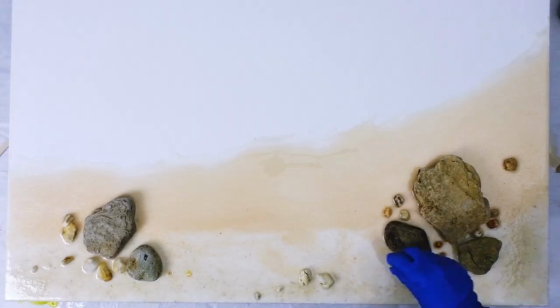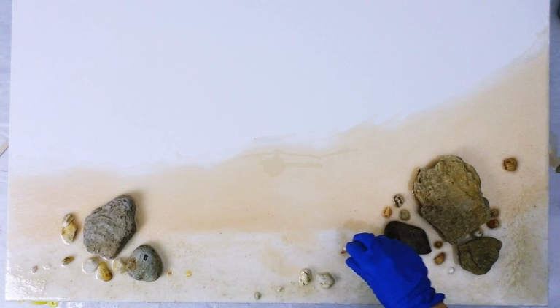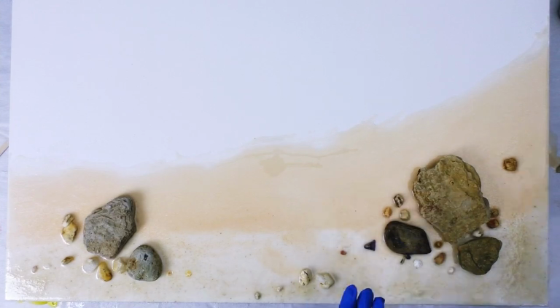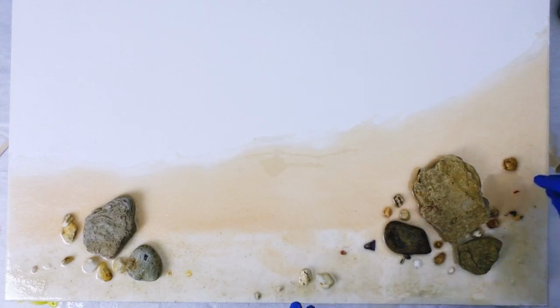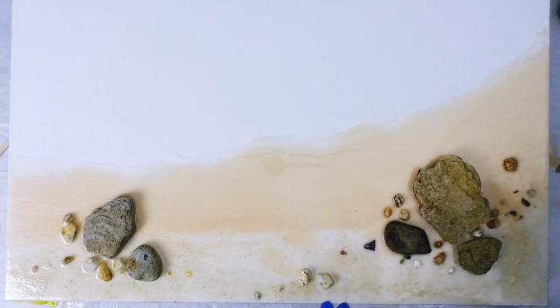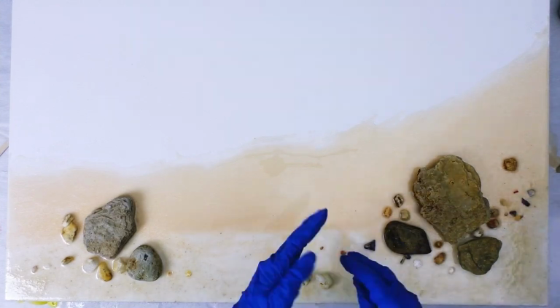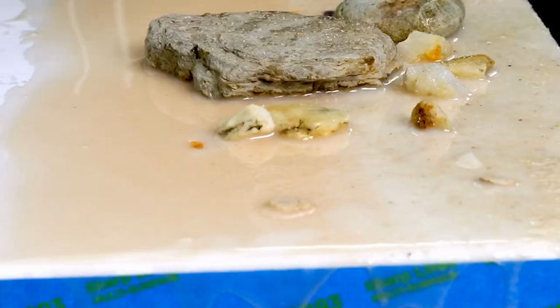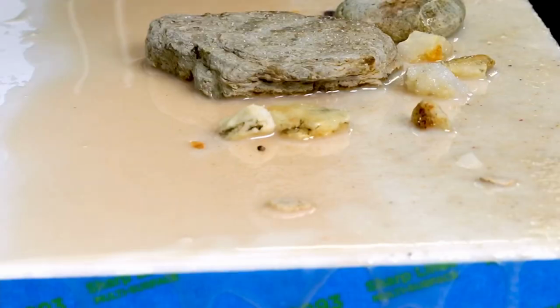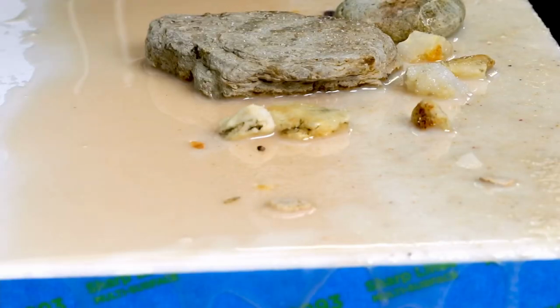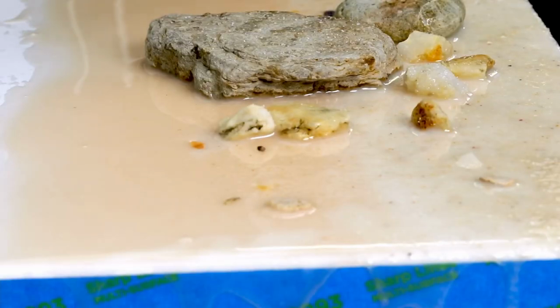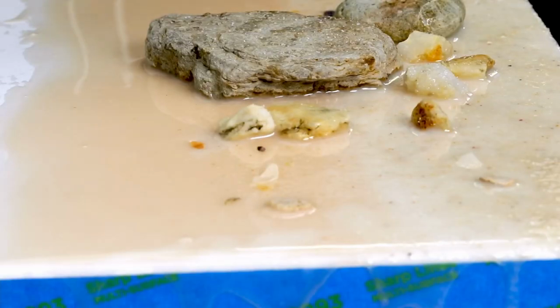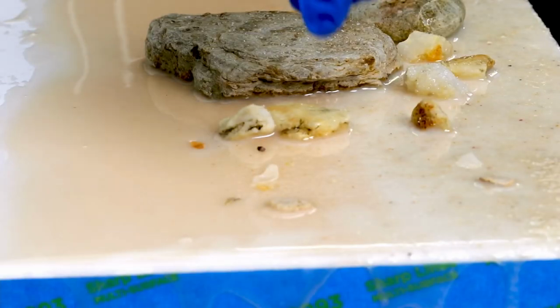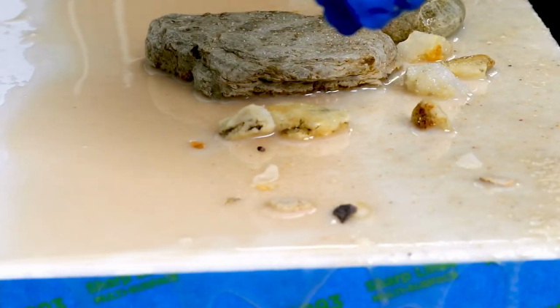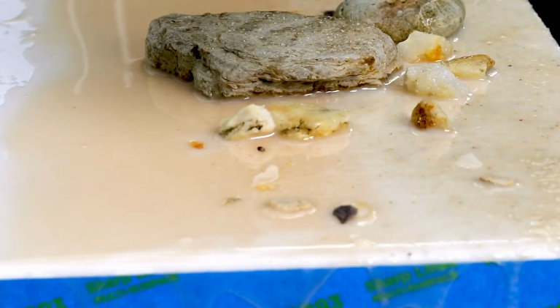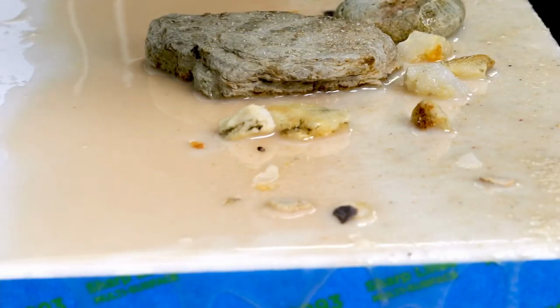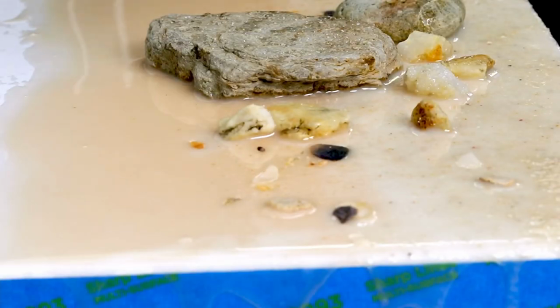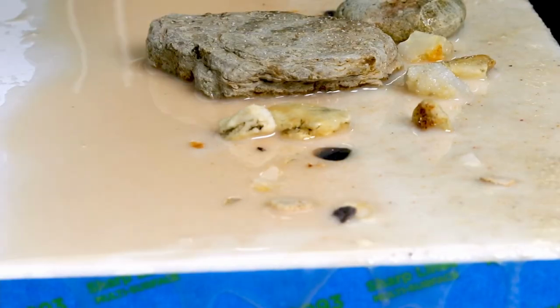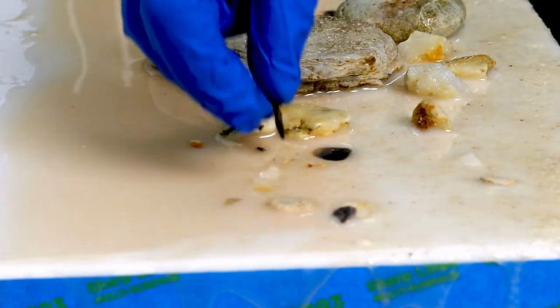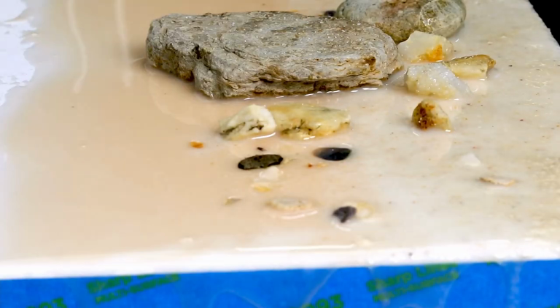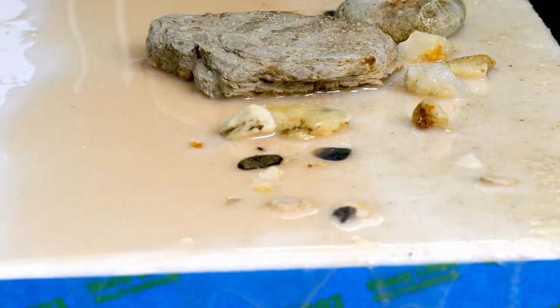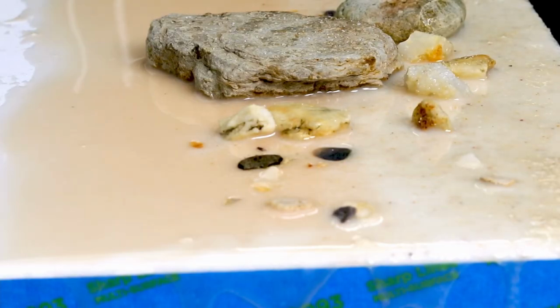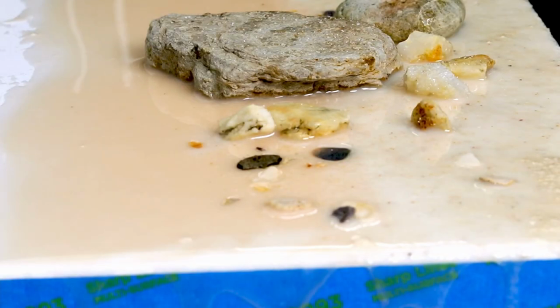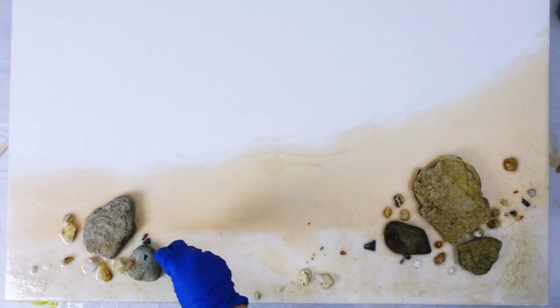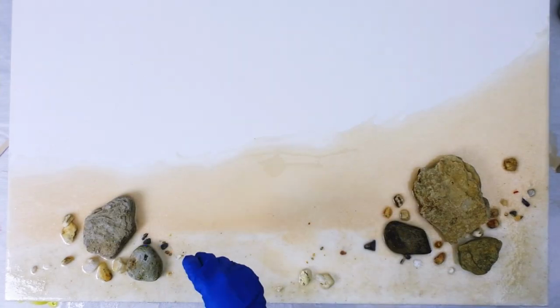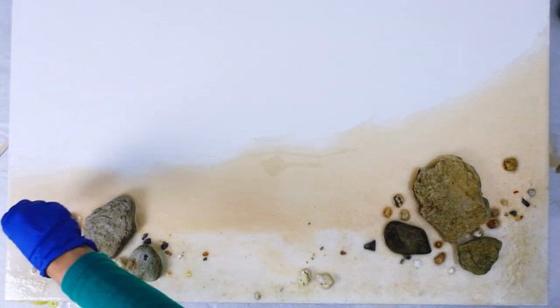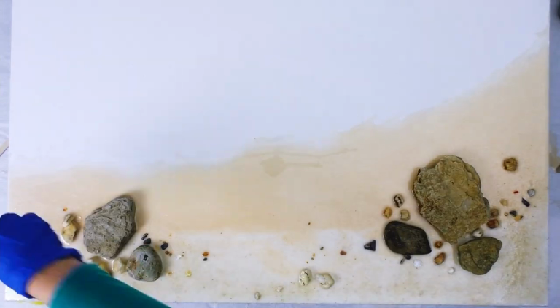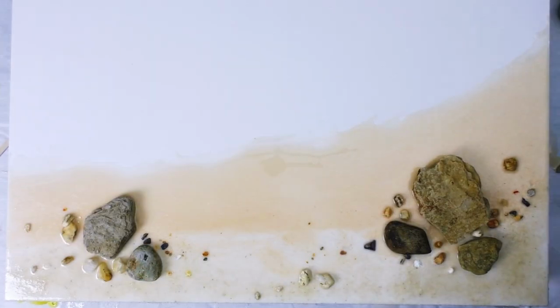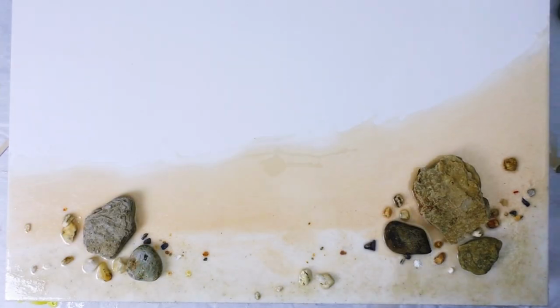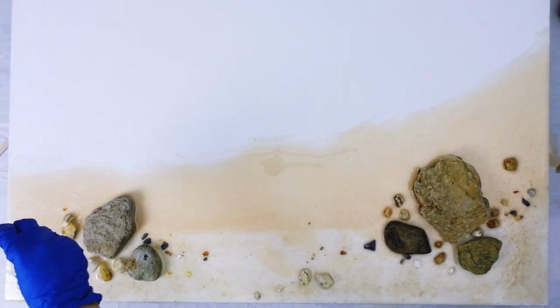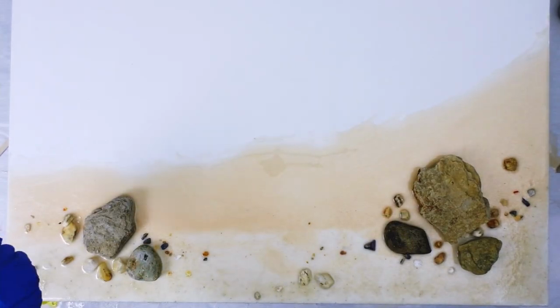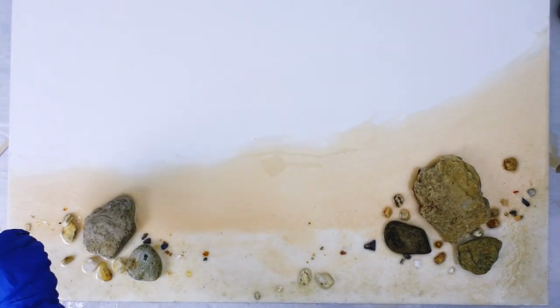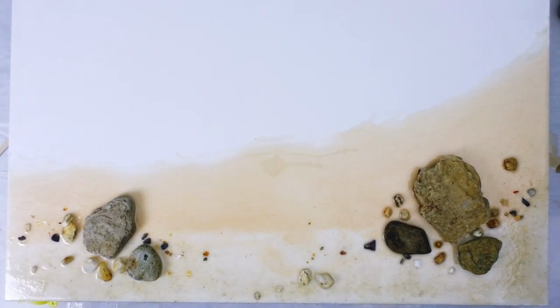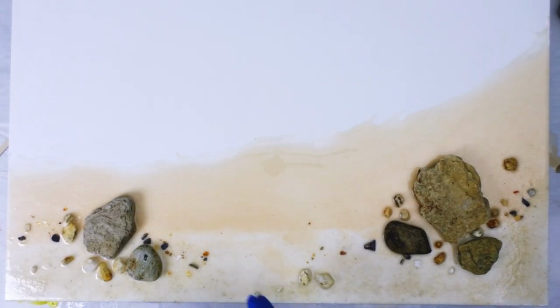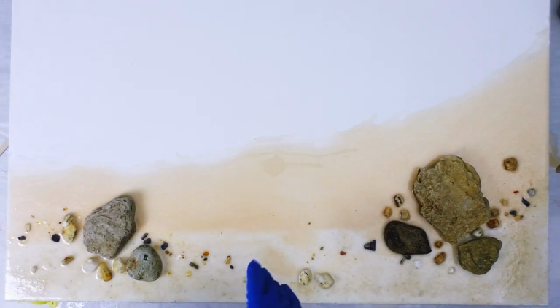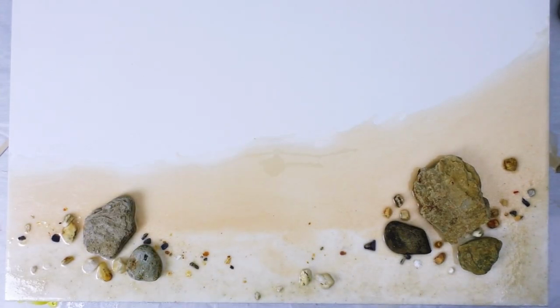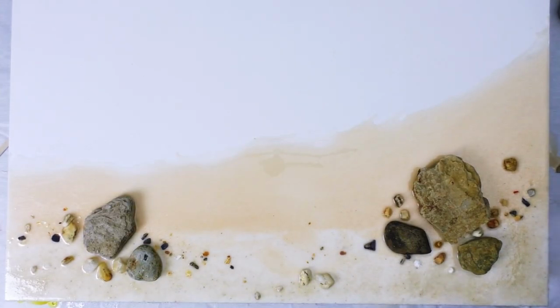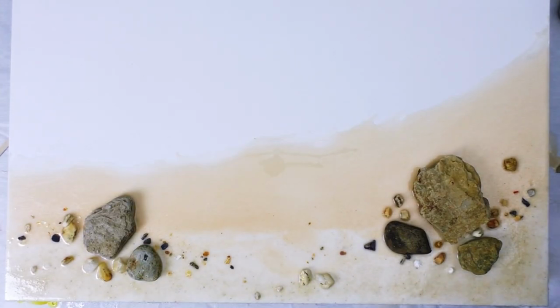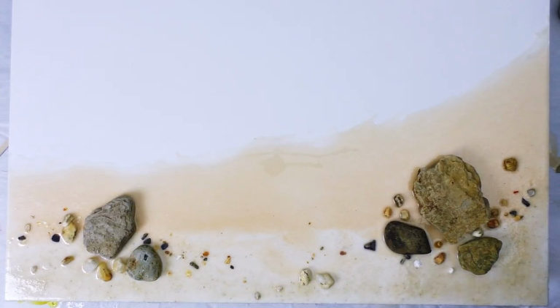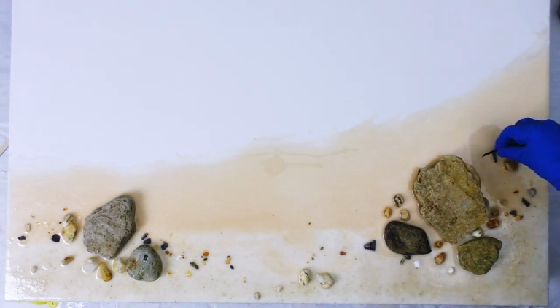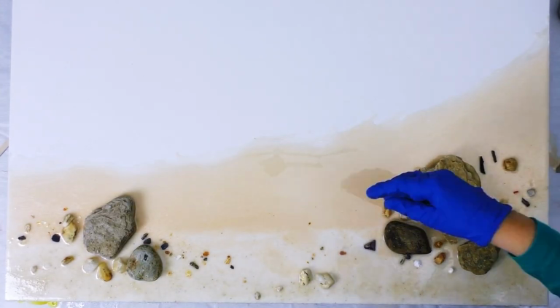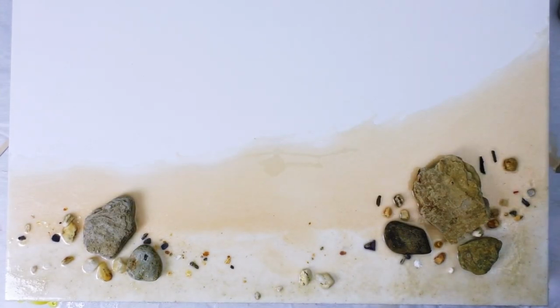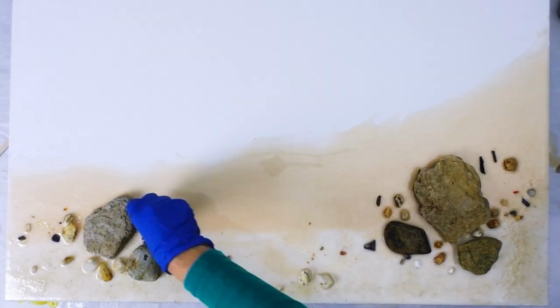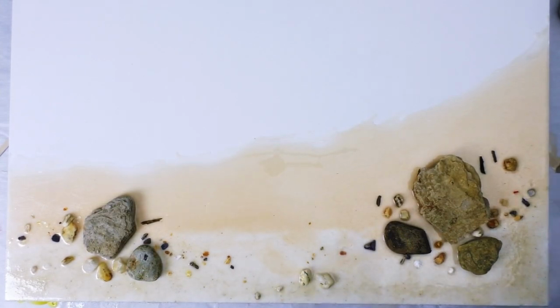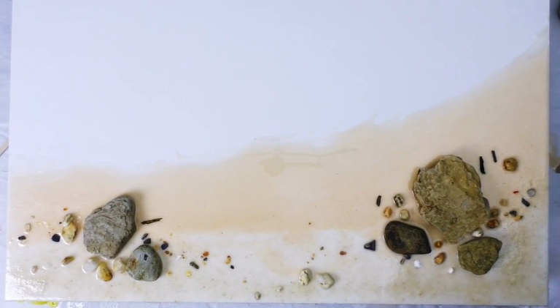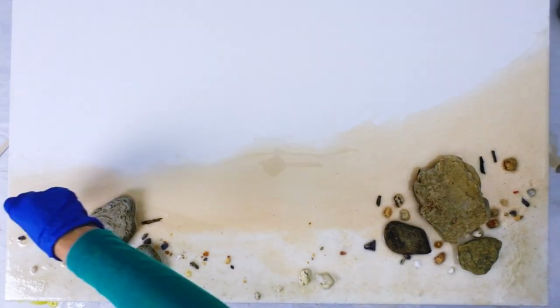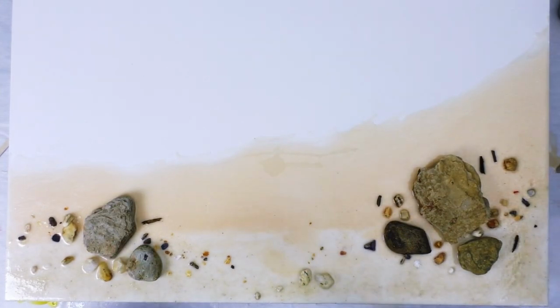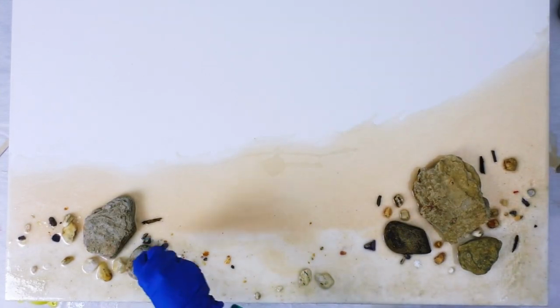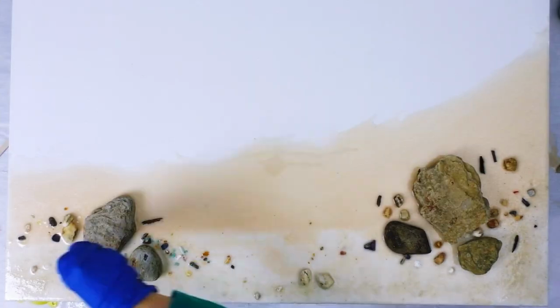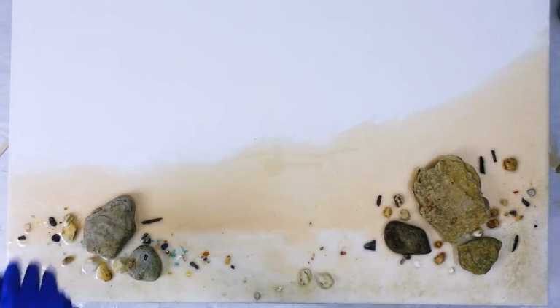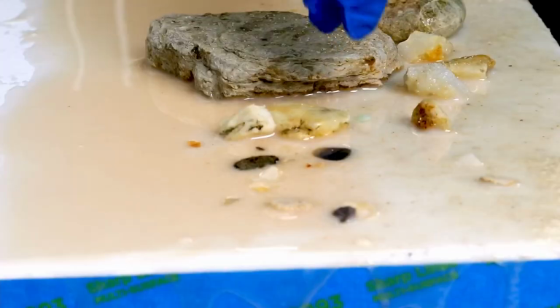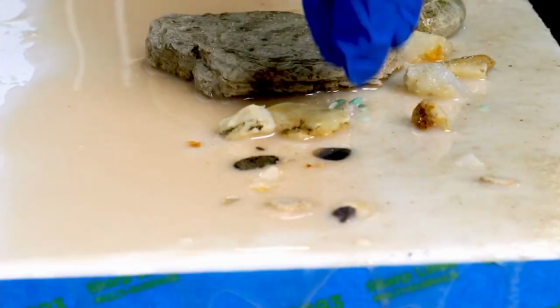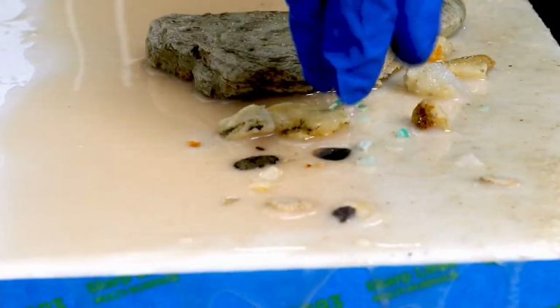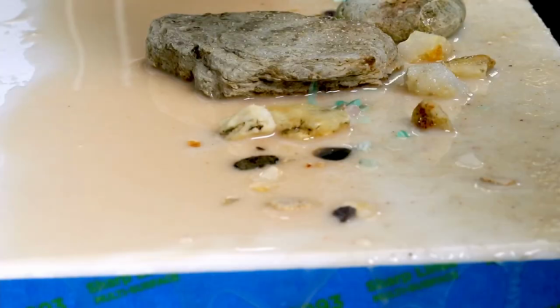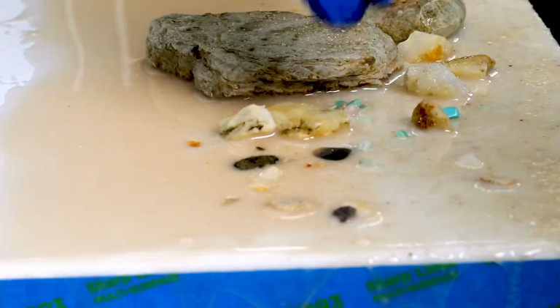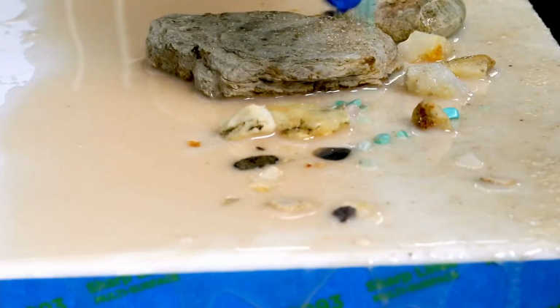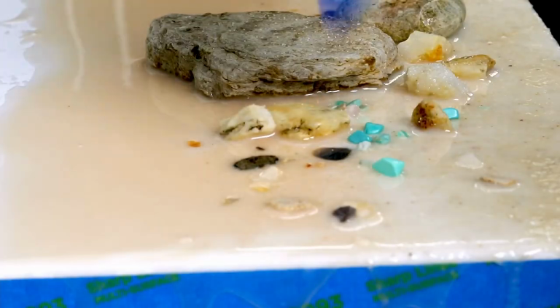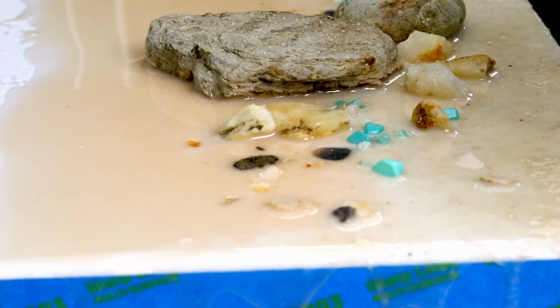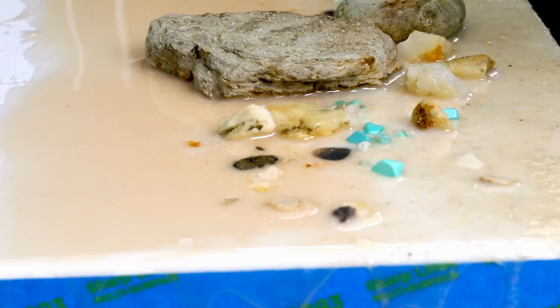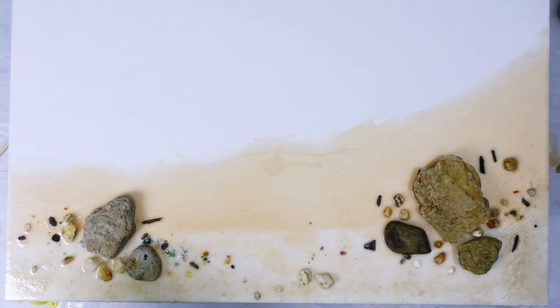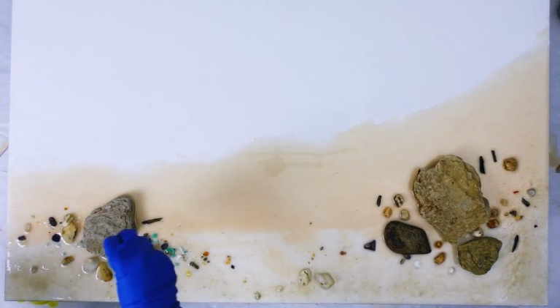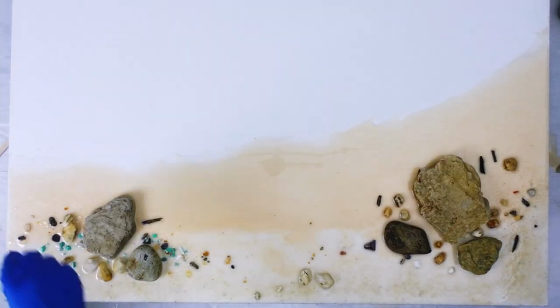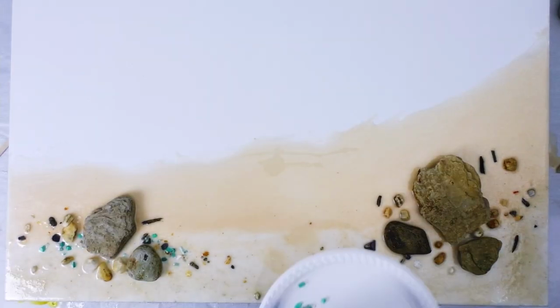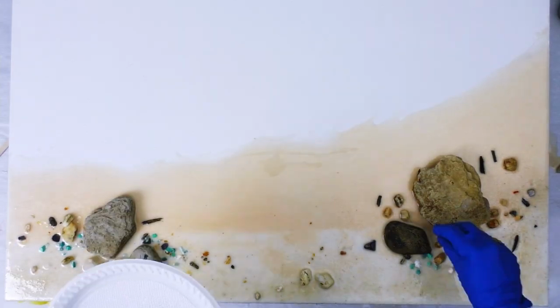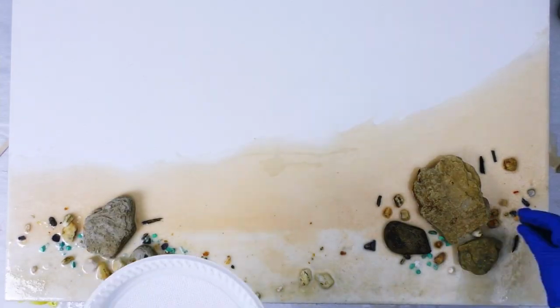The color of sand is called Champagne from Just Resin and I did add white to it to lighten it for both the dark and the light actually.